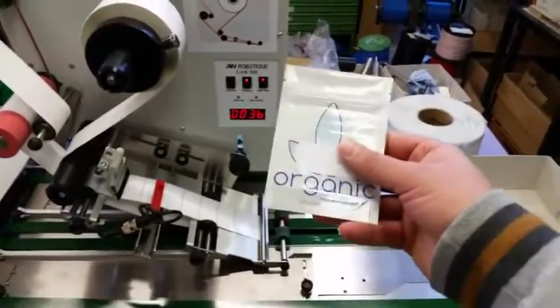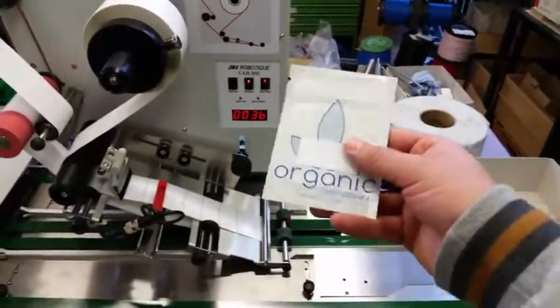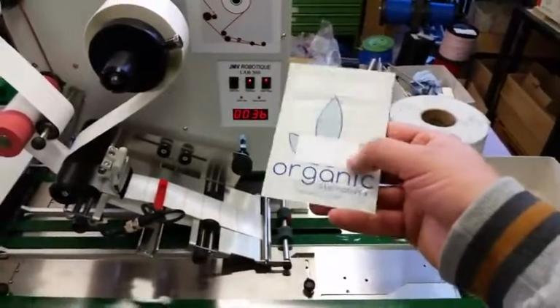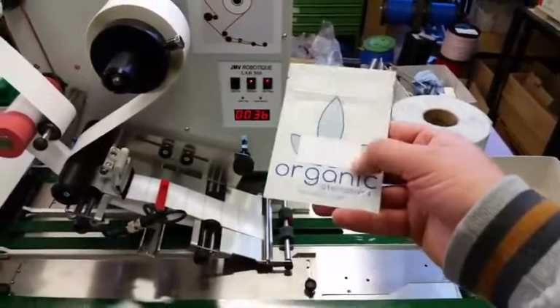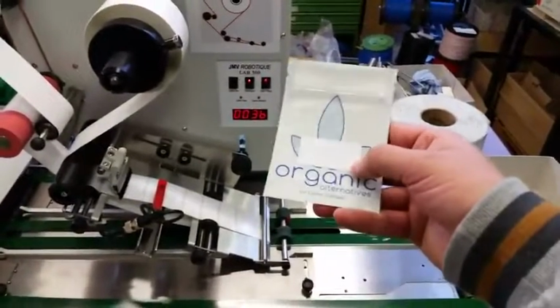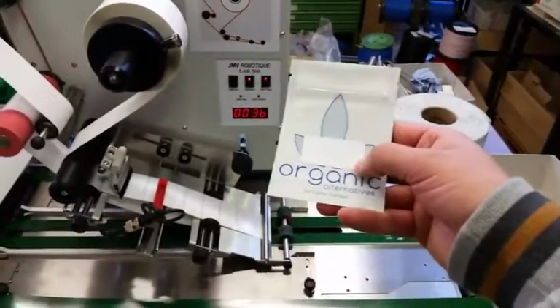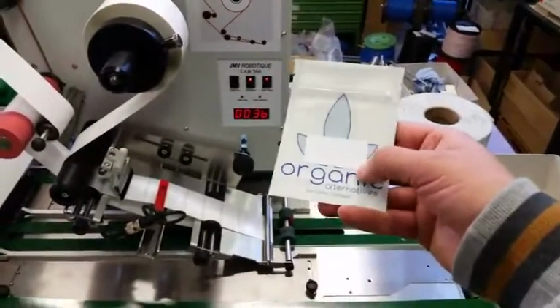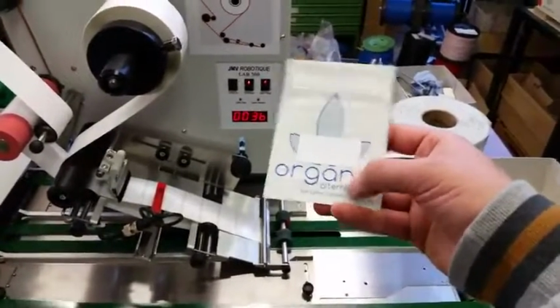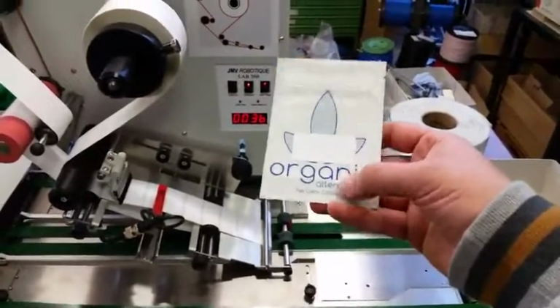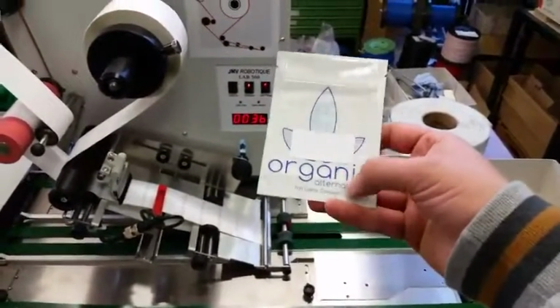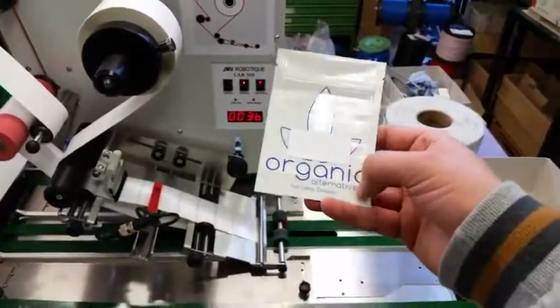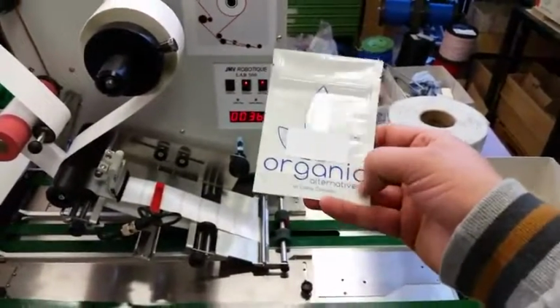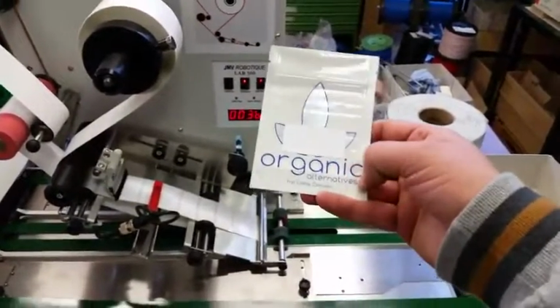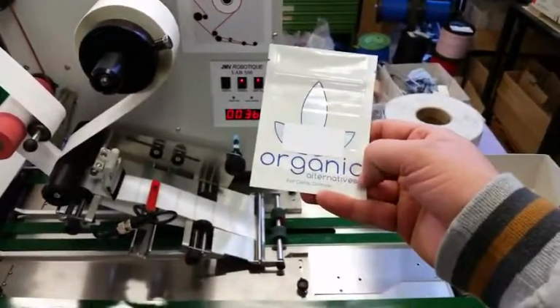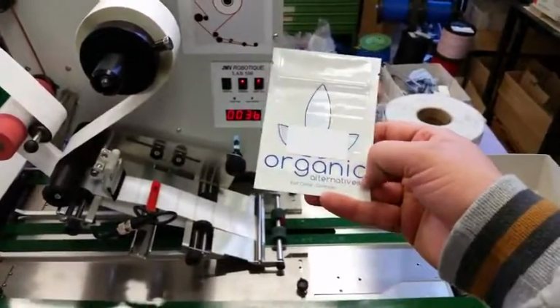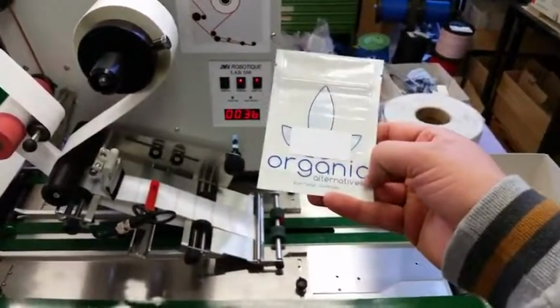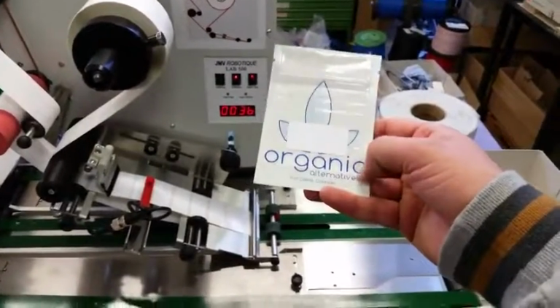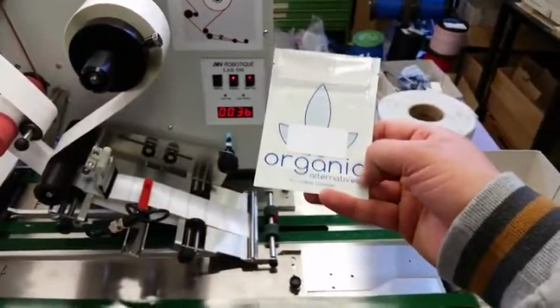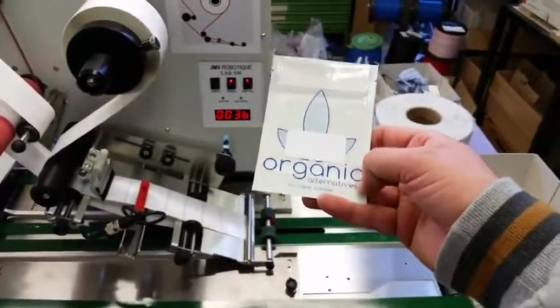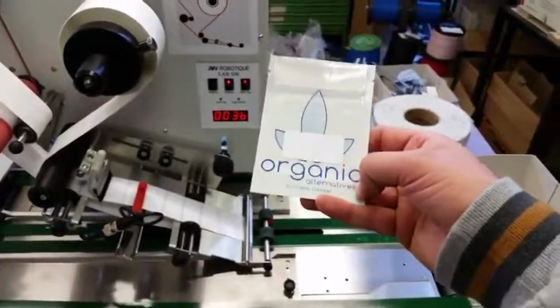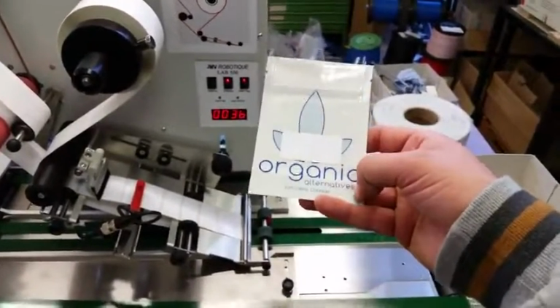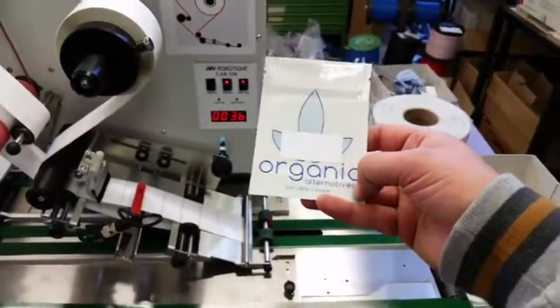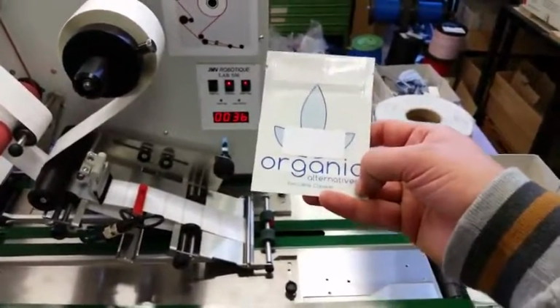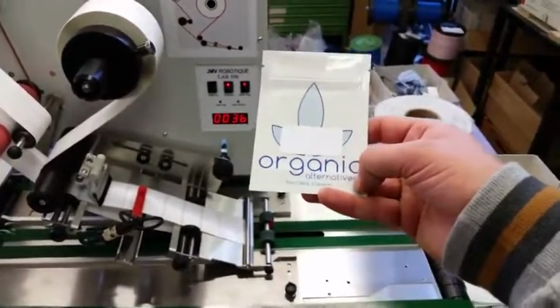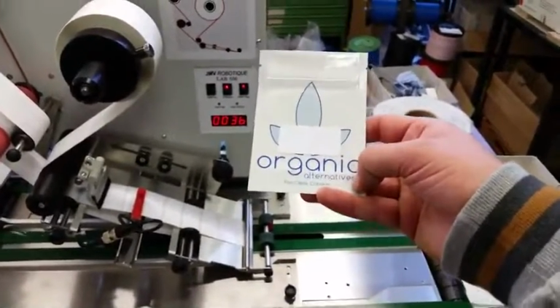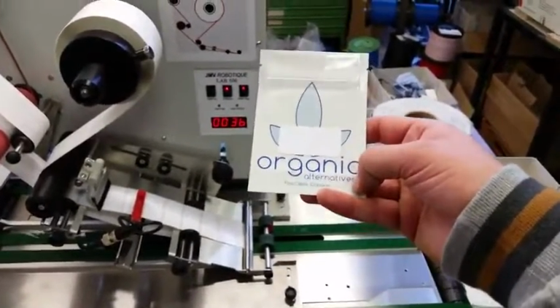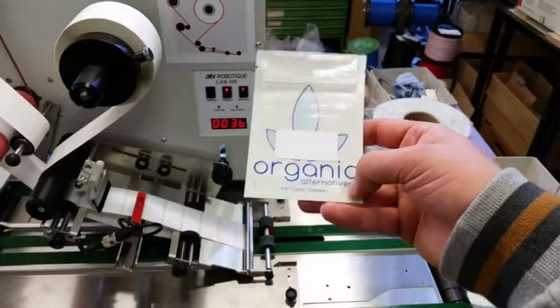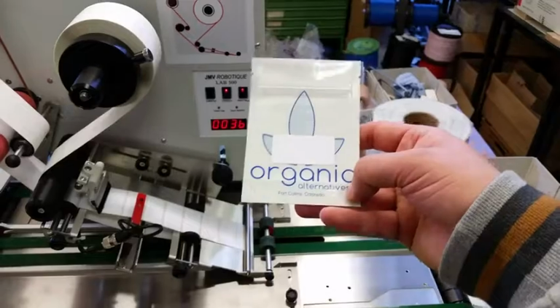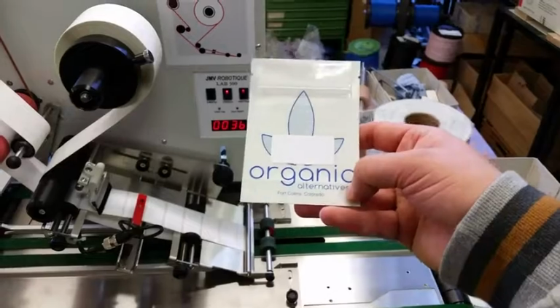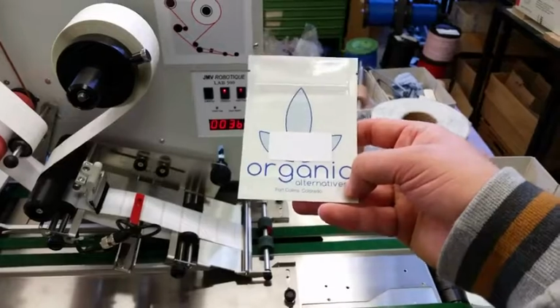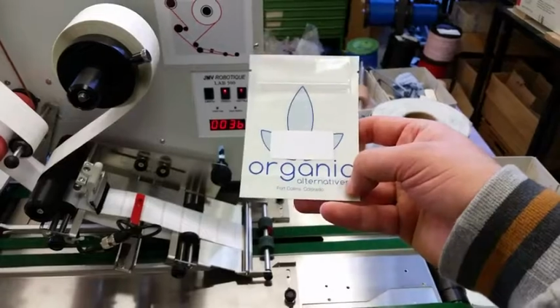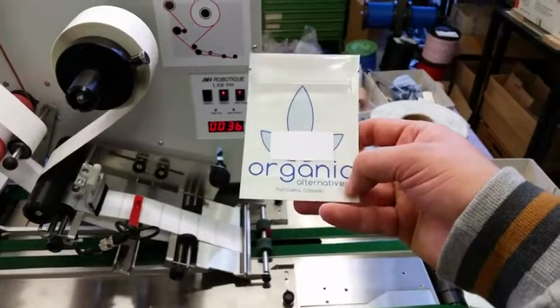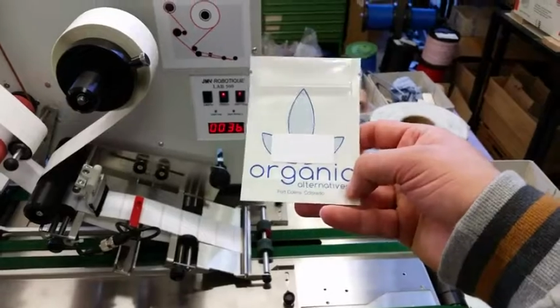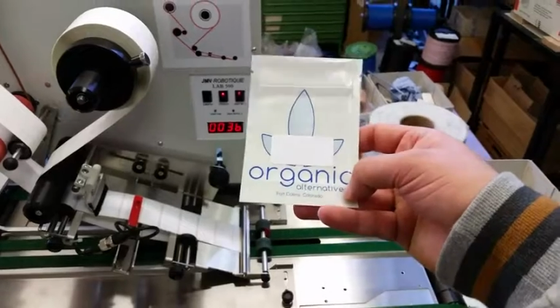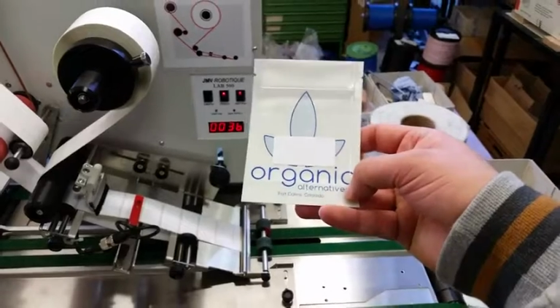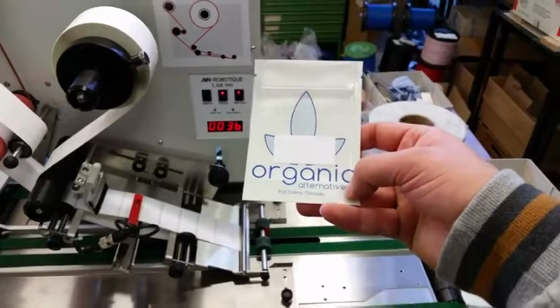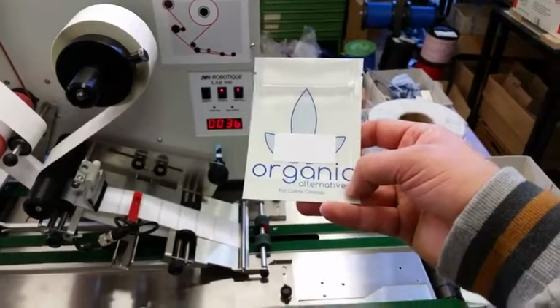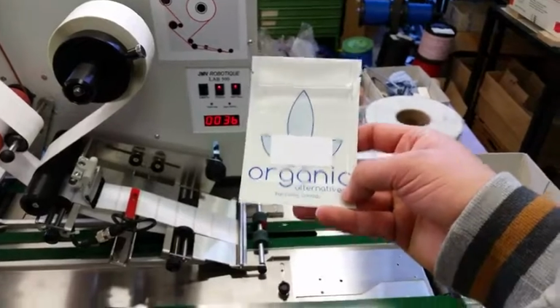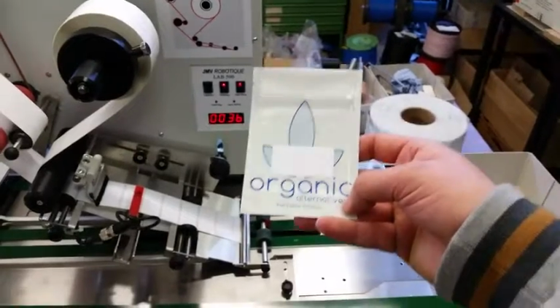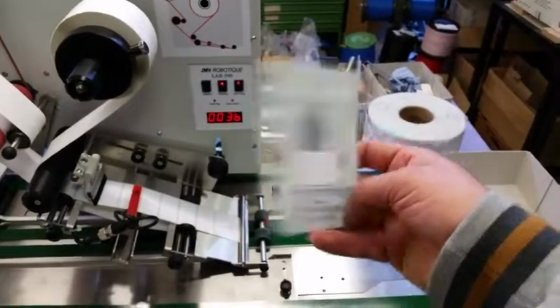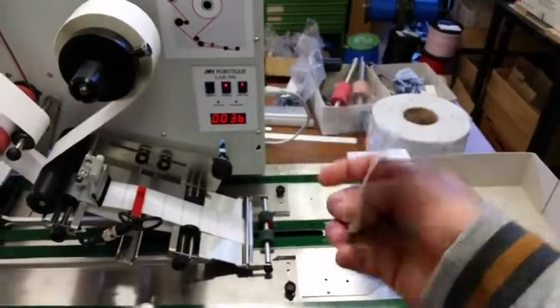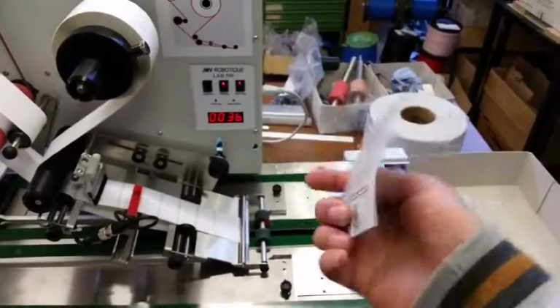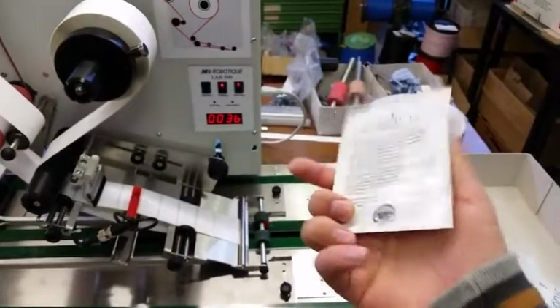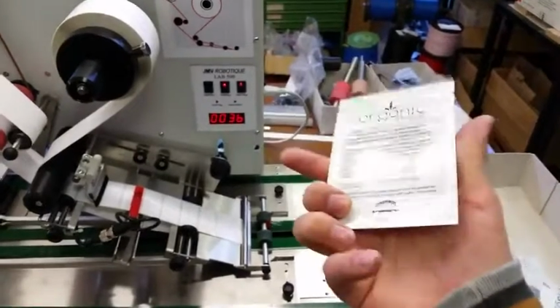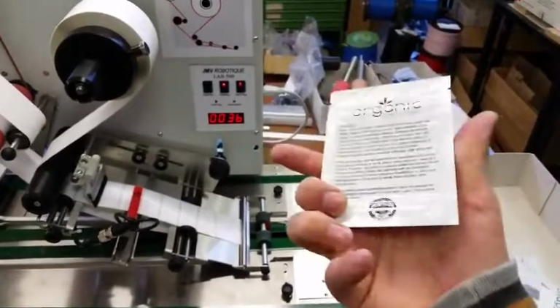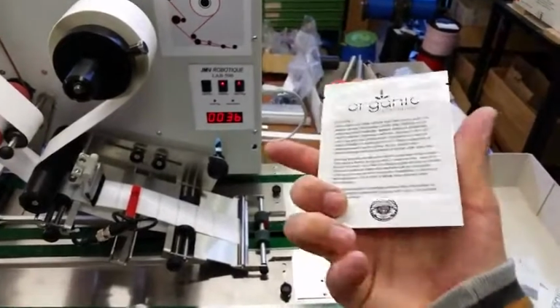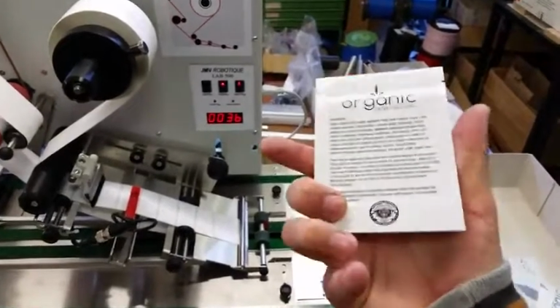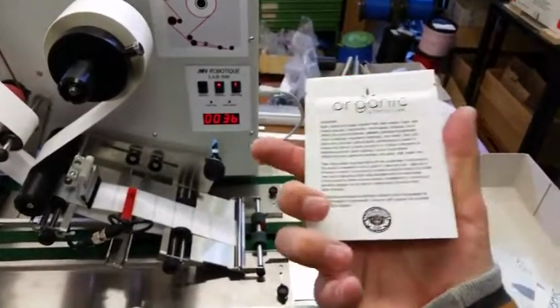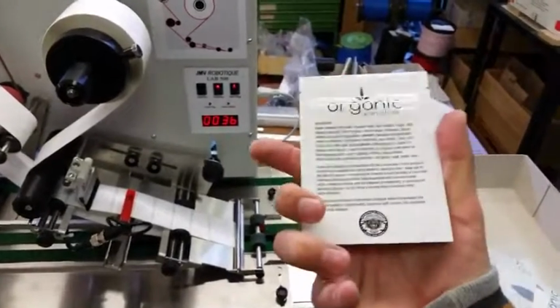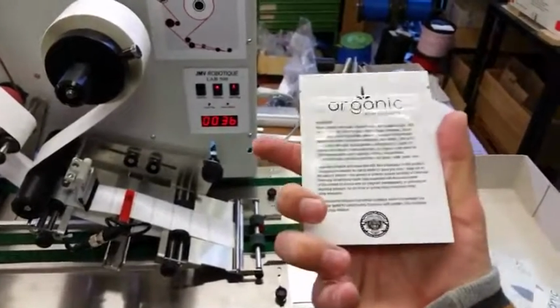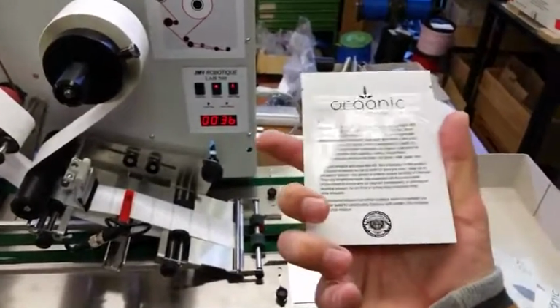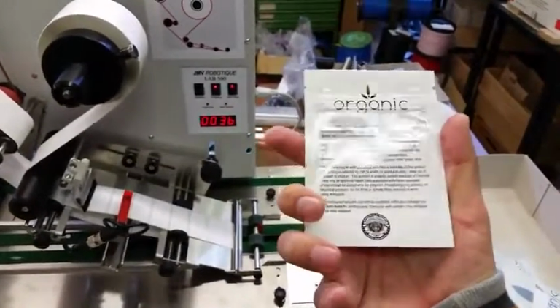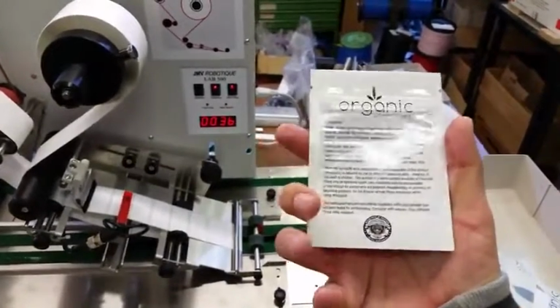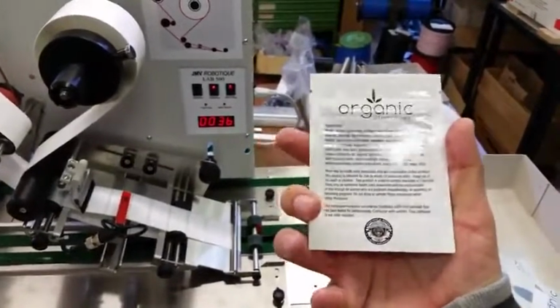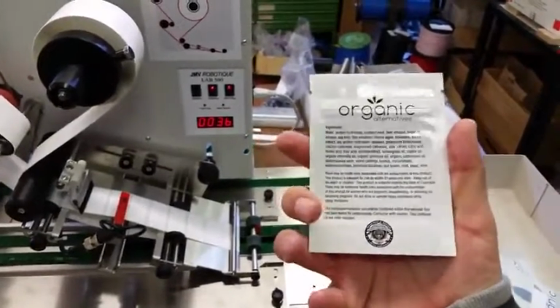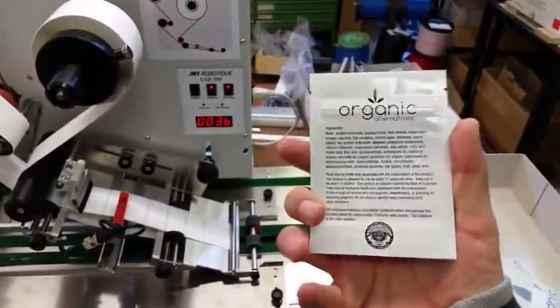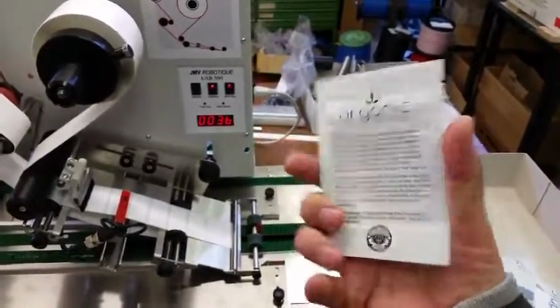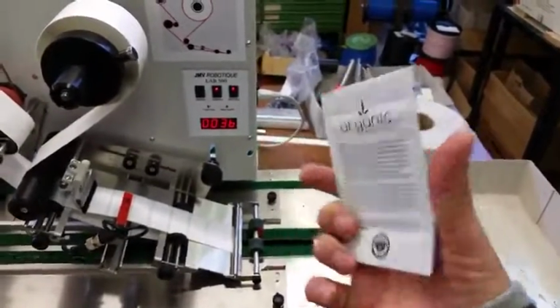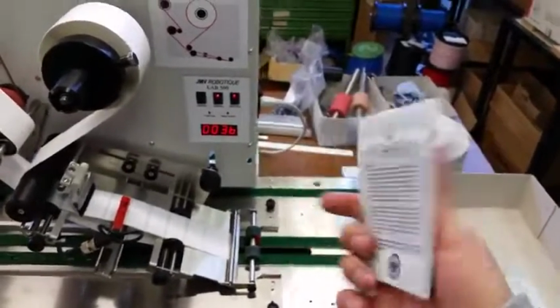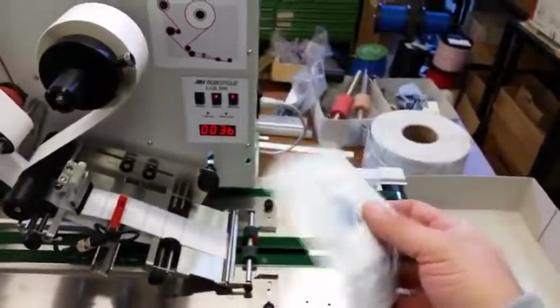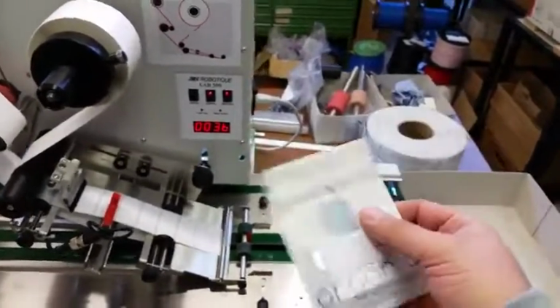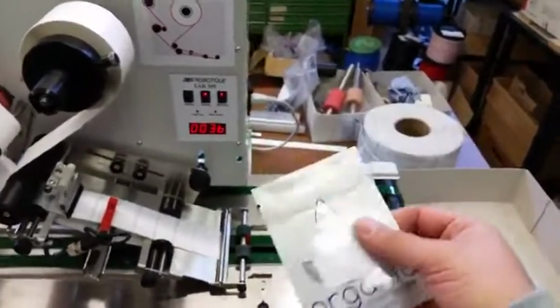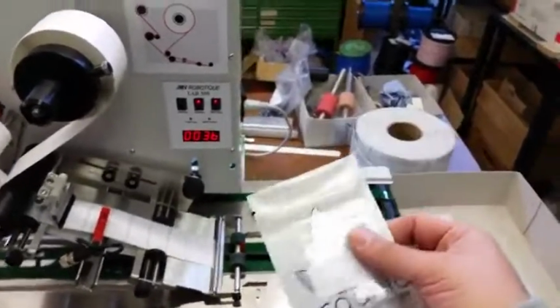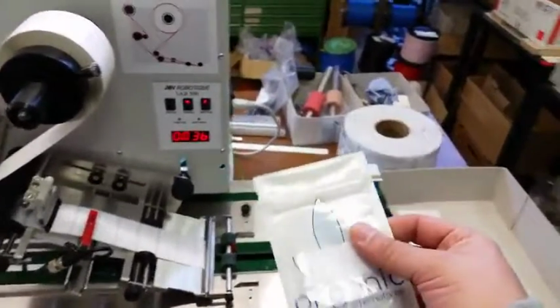We place it now in the middle so you can still see the logo. That's pretty much it.